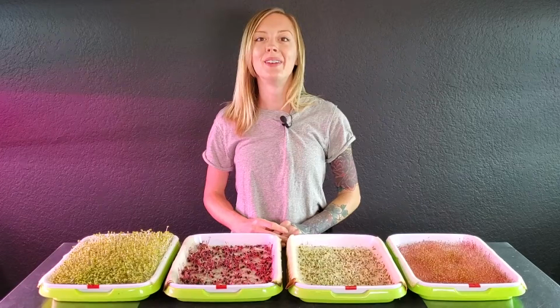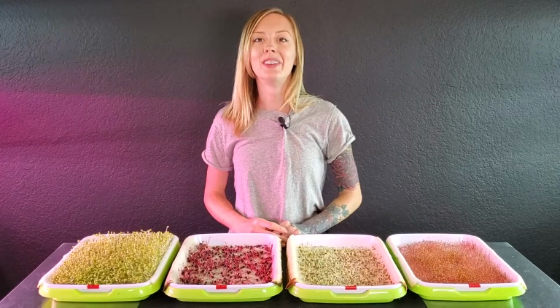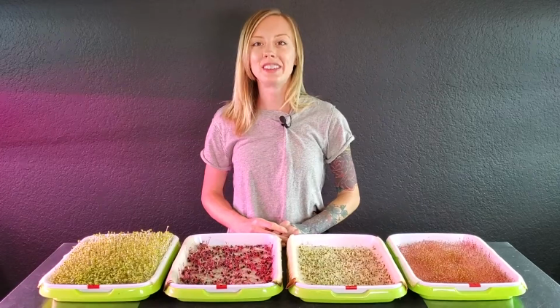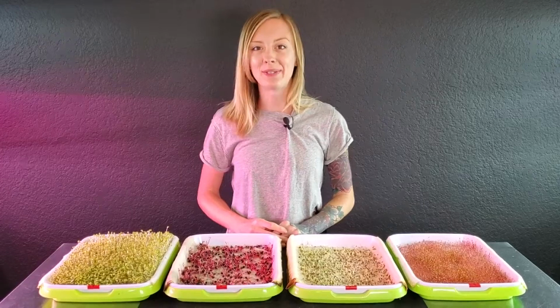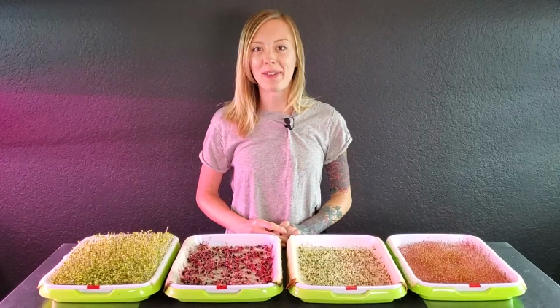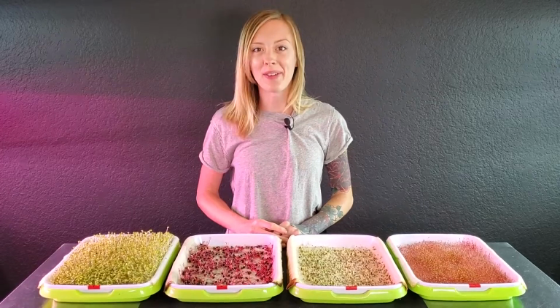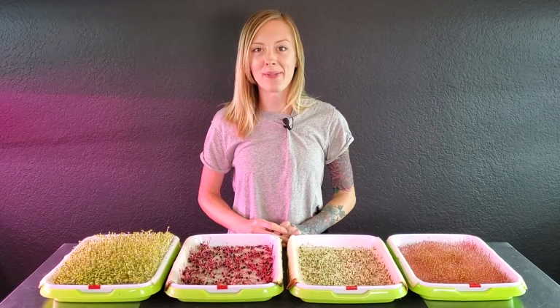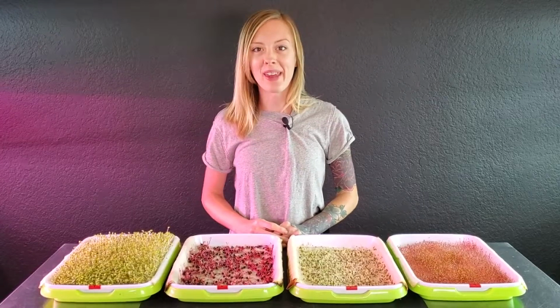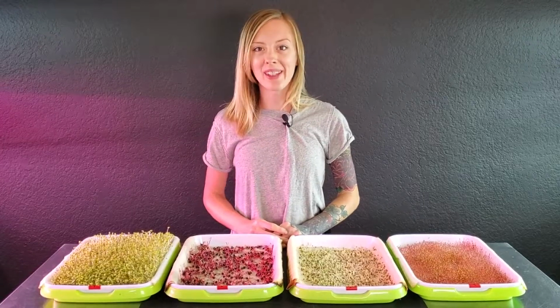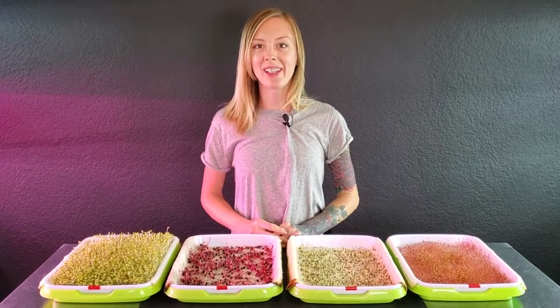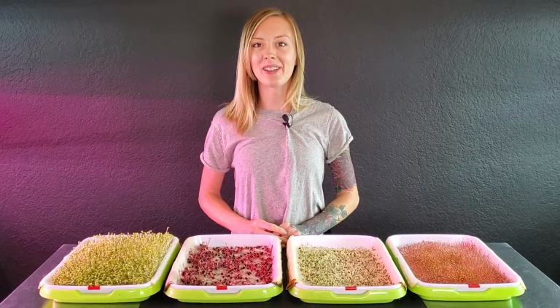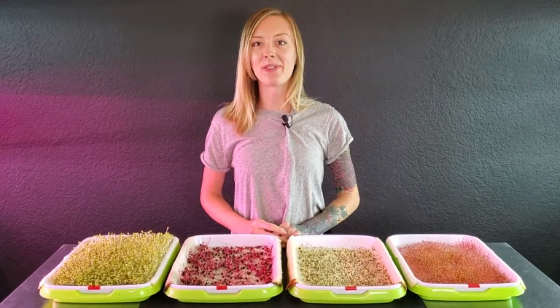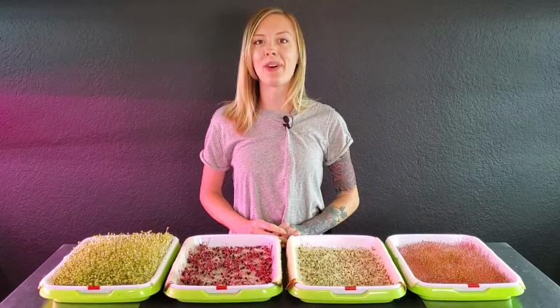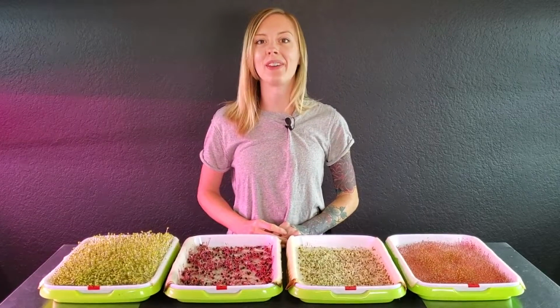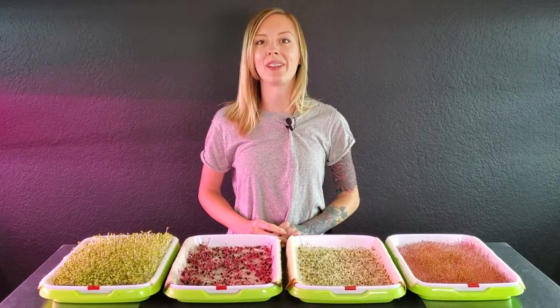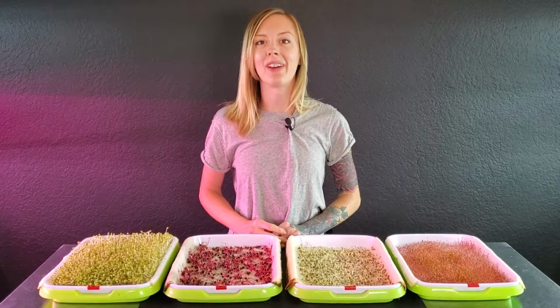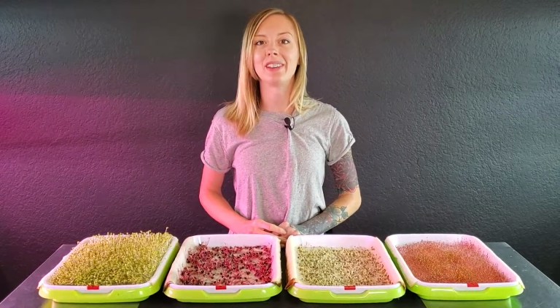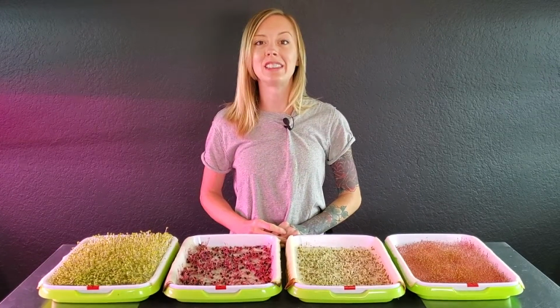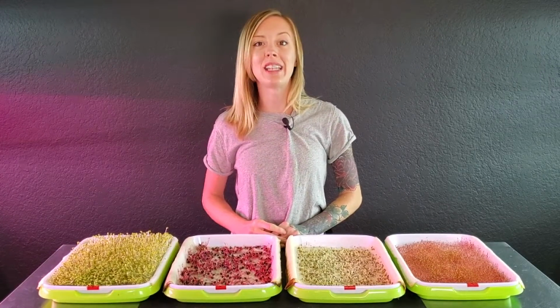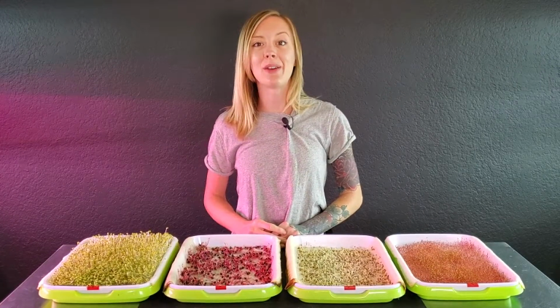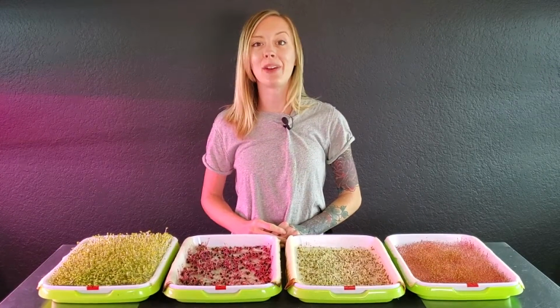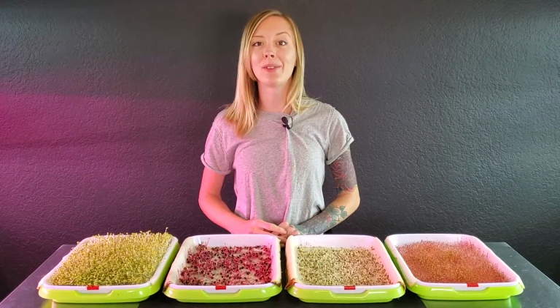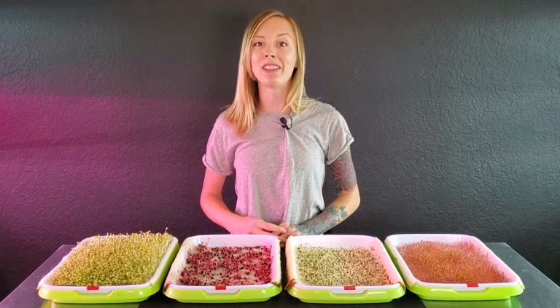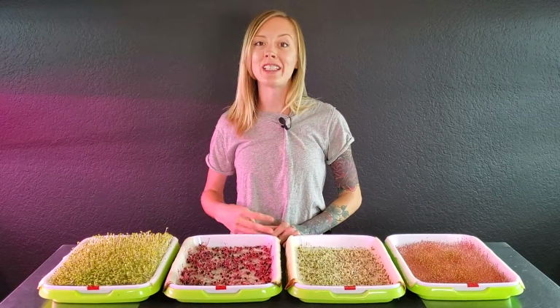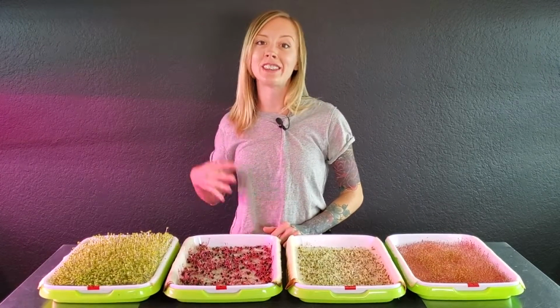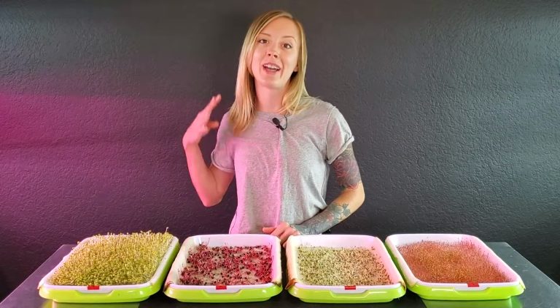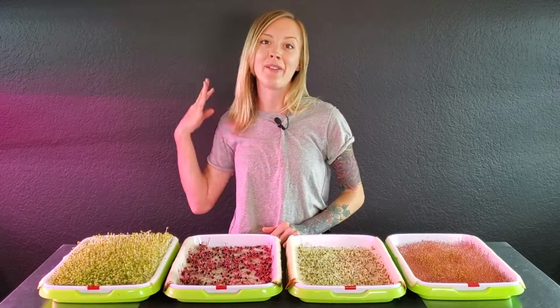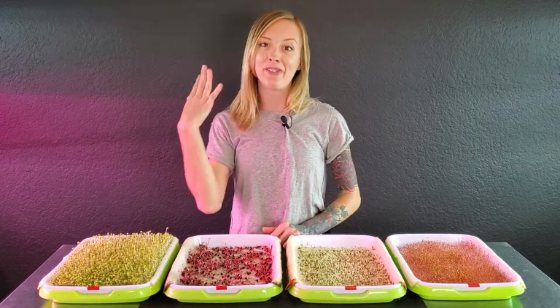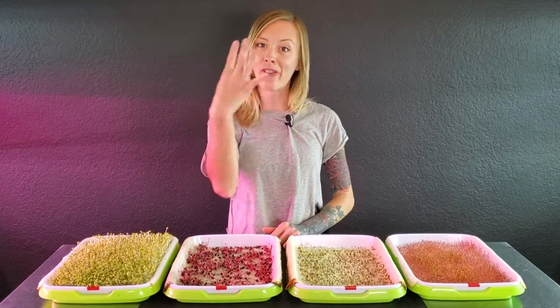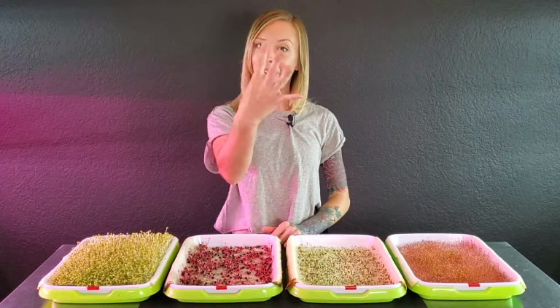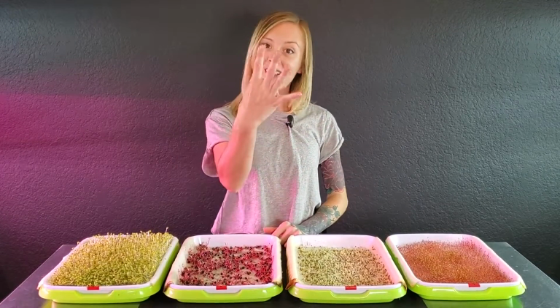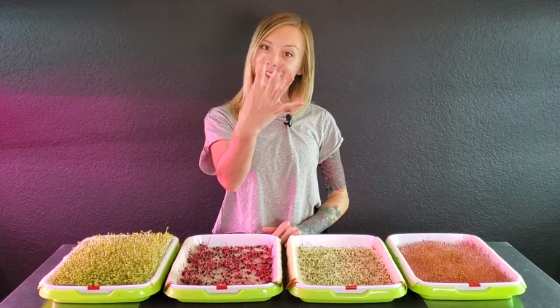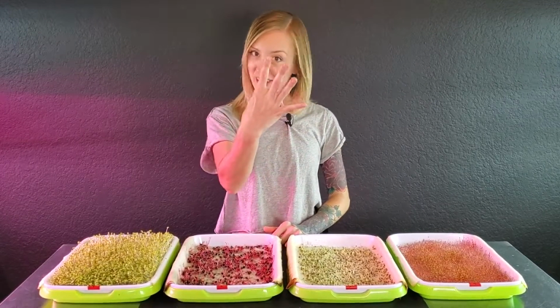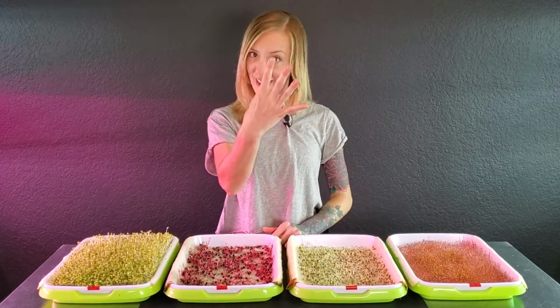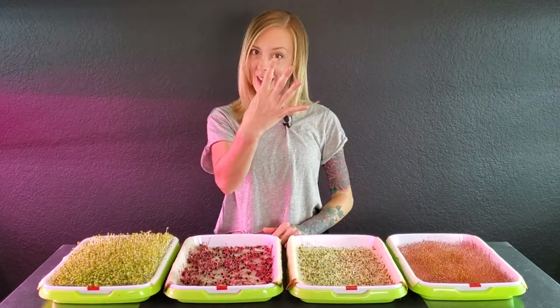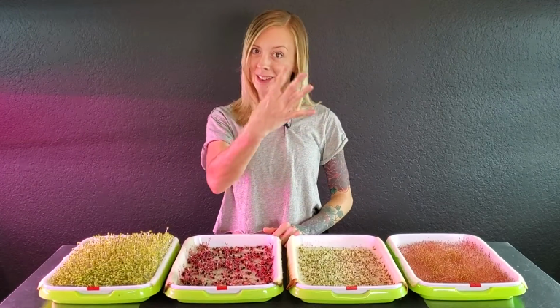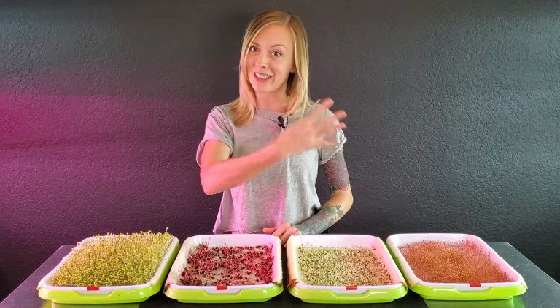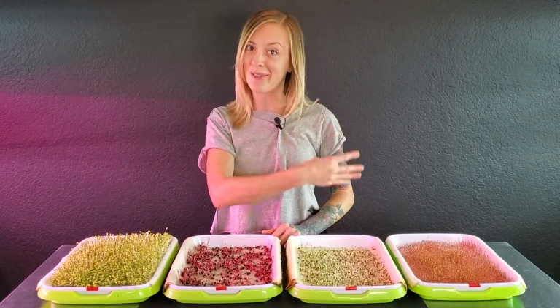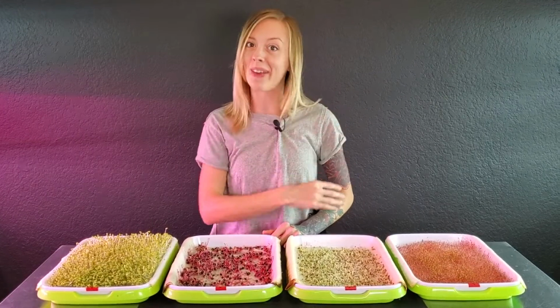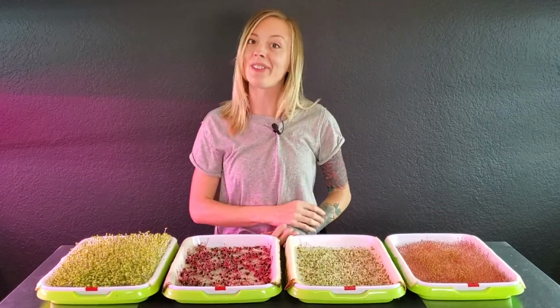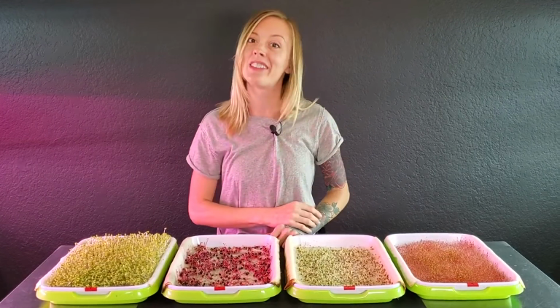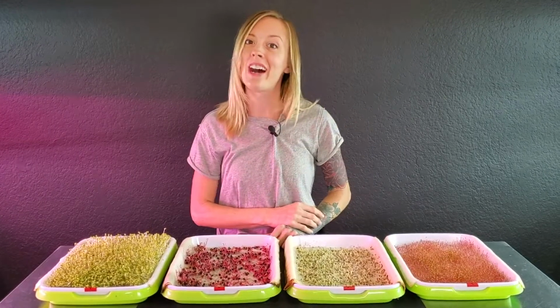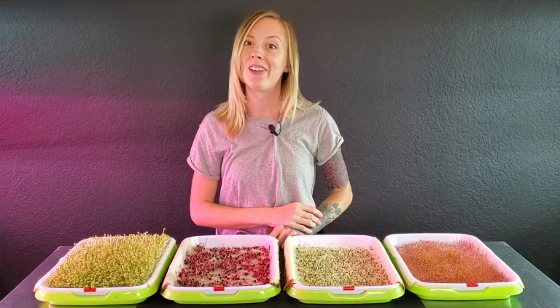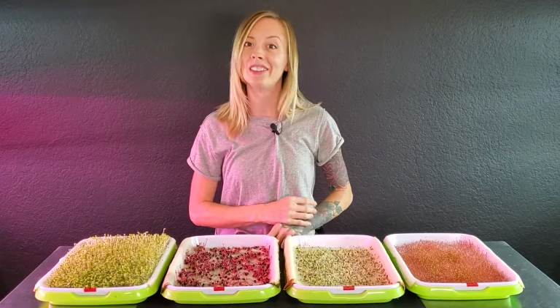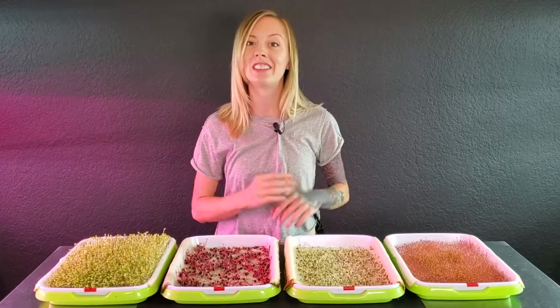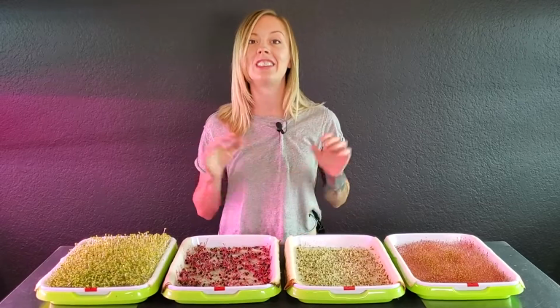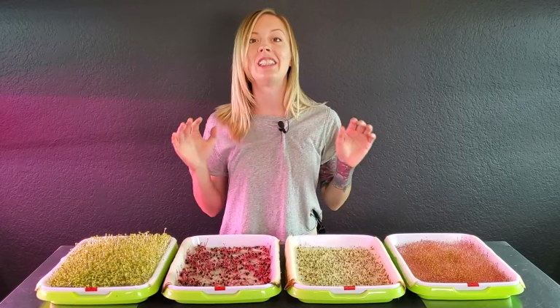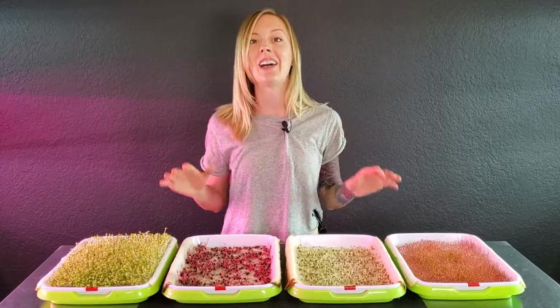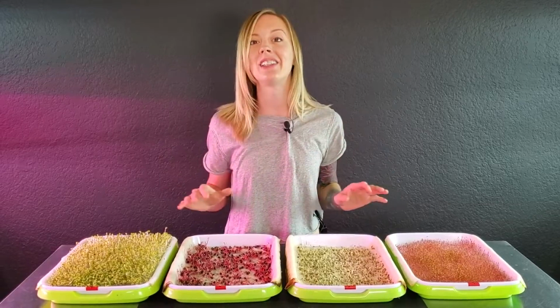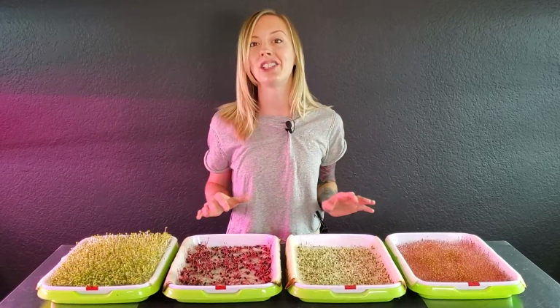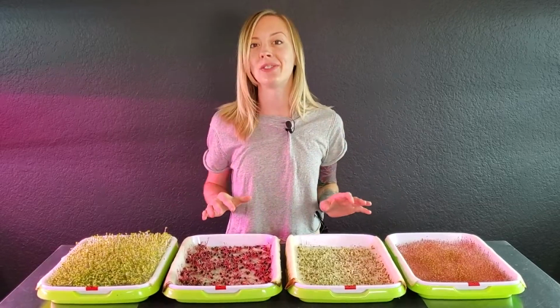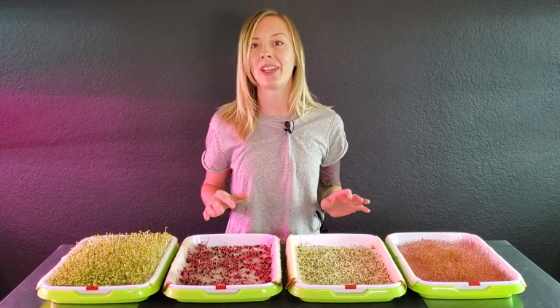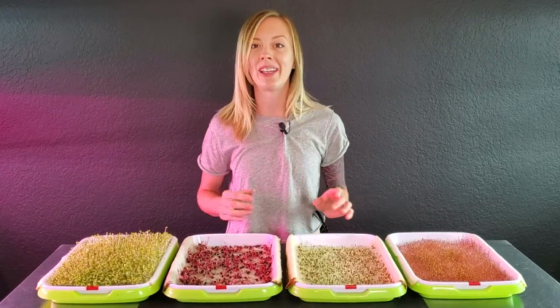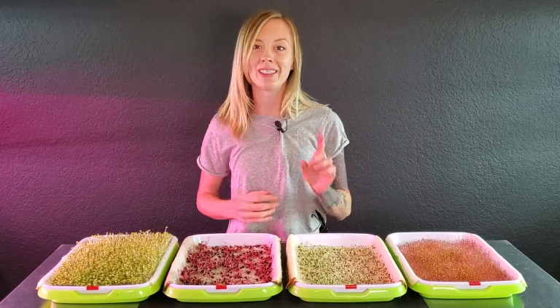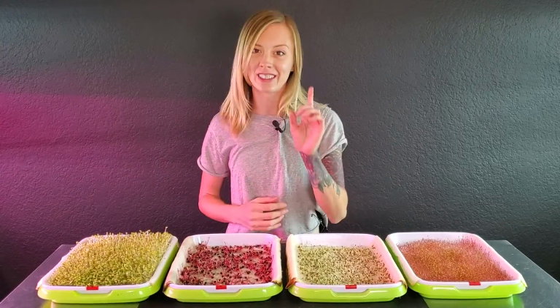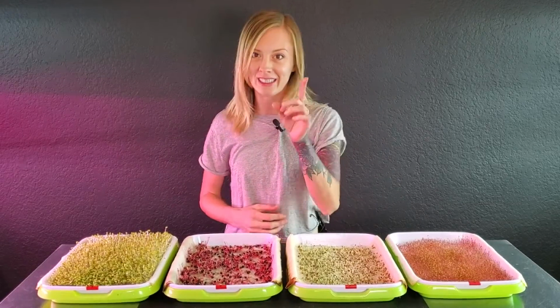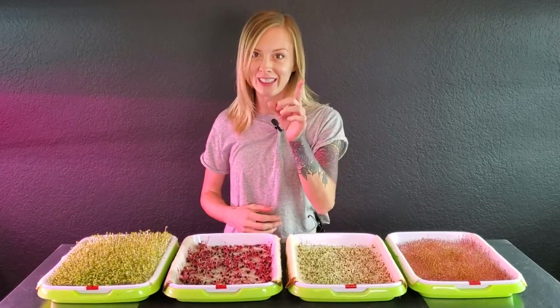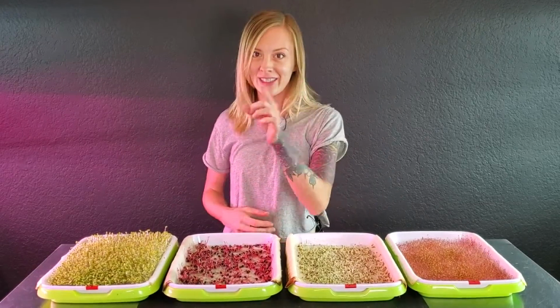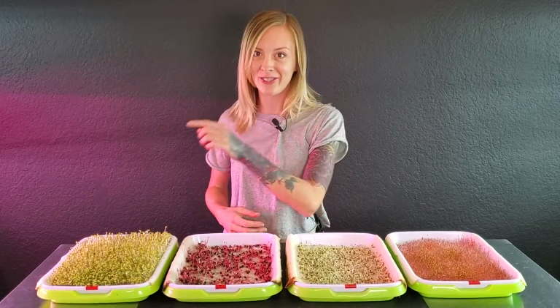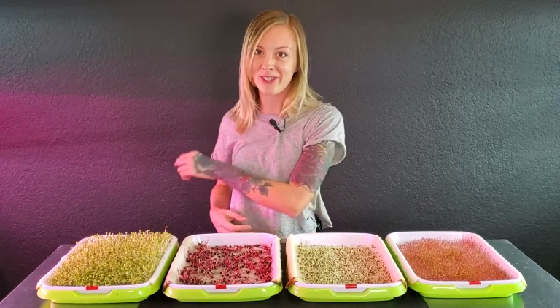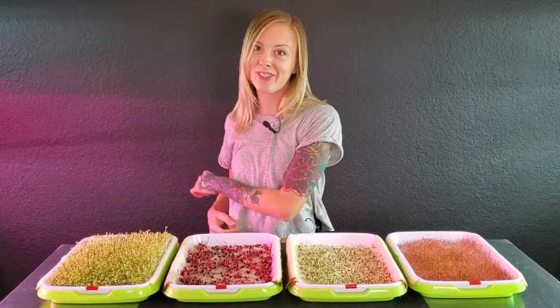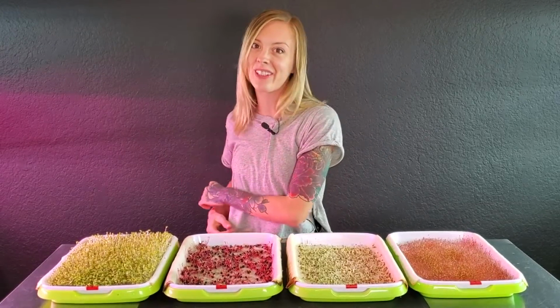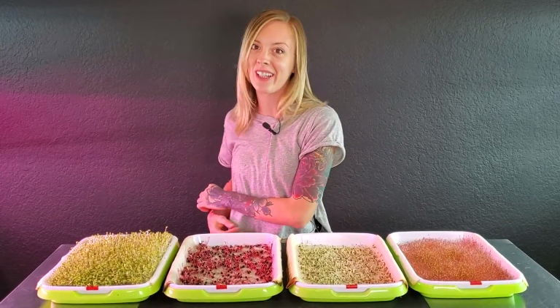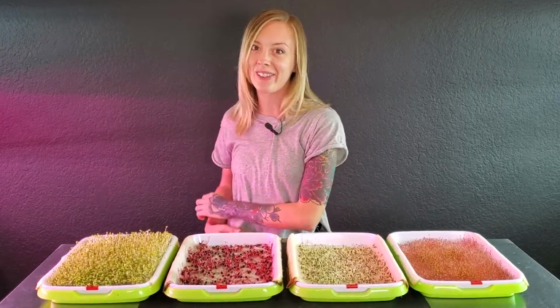What's up everyone? Mandy here from On The Growing. Today we're going to be testing out four different crops on paper towels to see how they germinate. So stay tuned for the video.